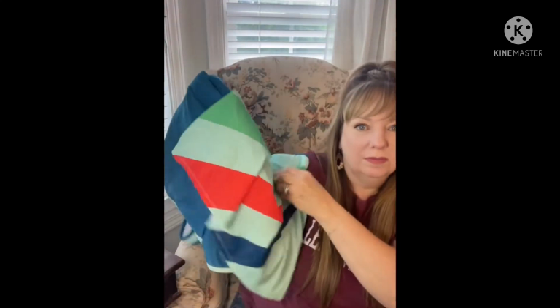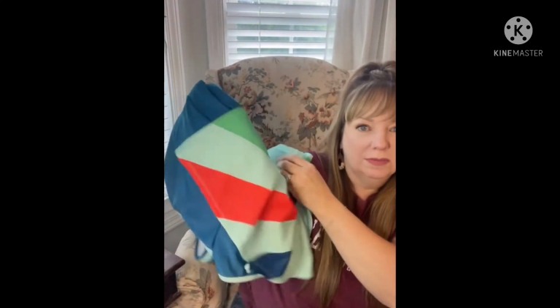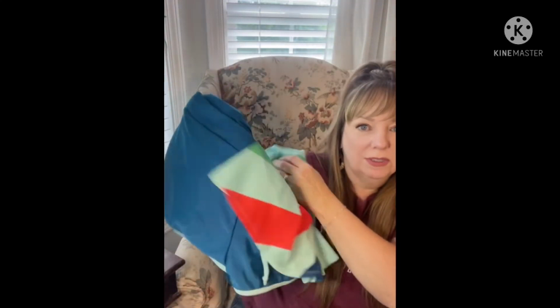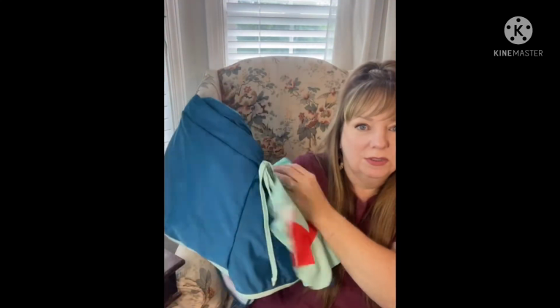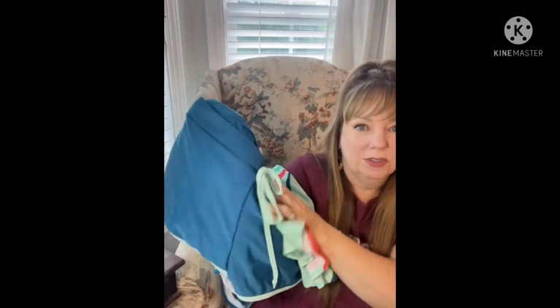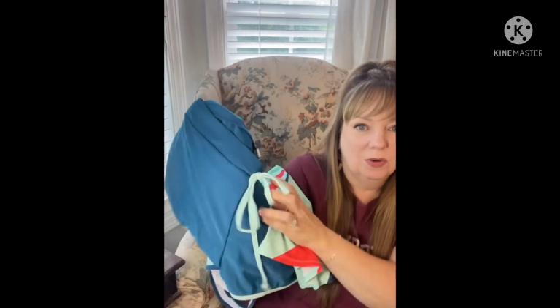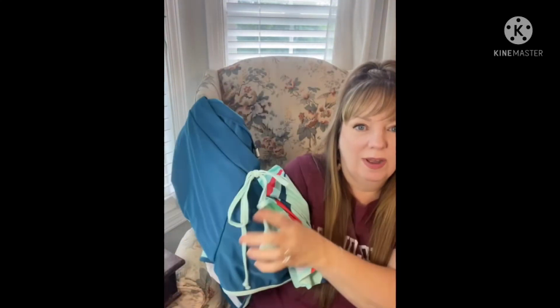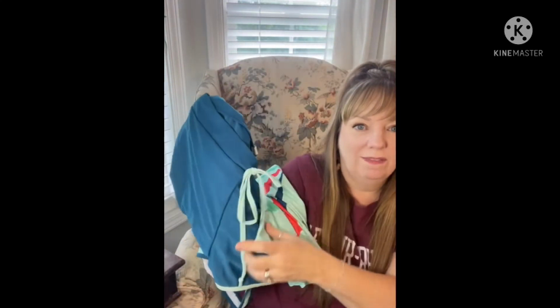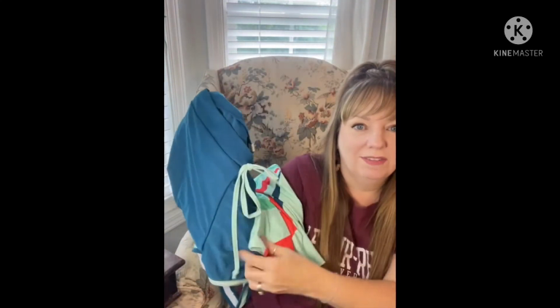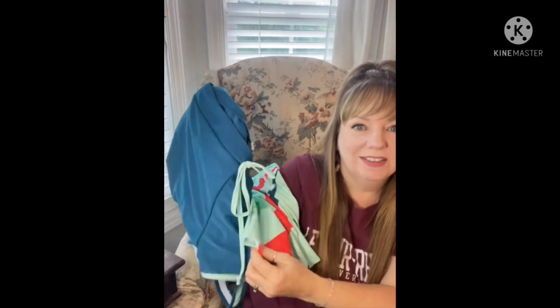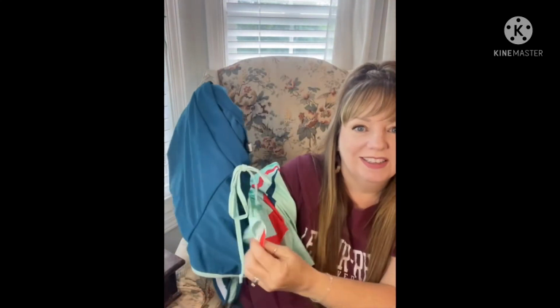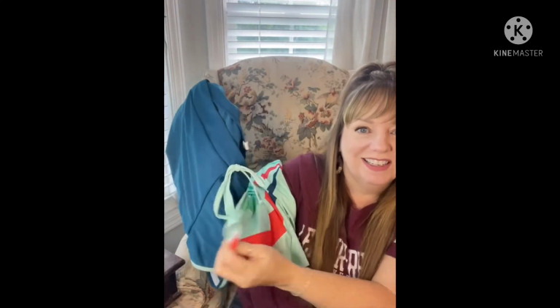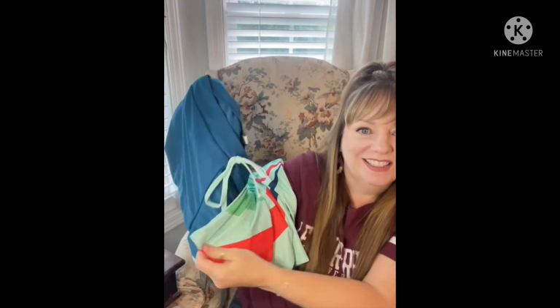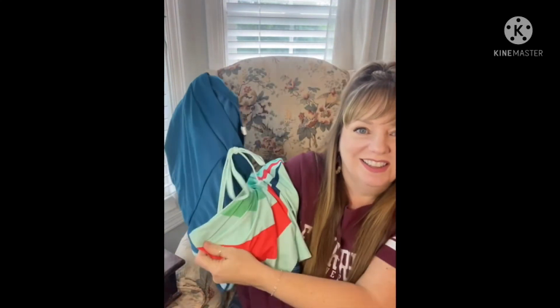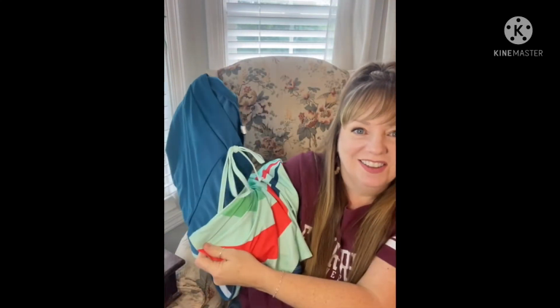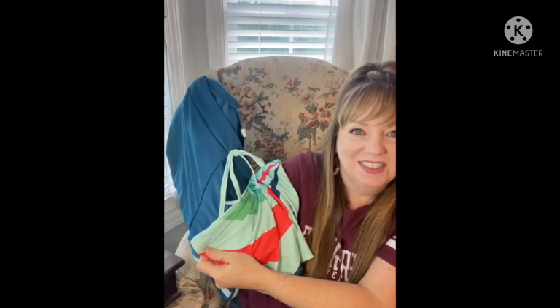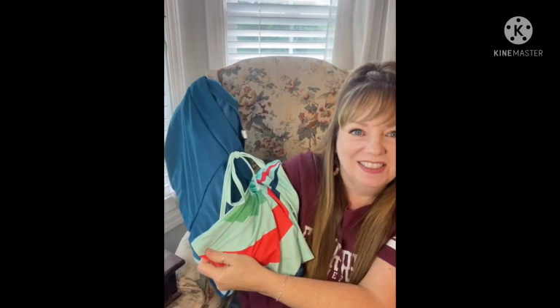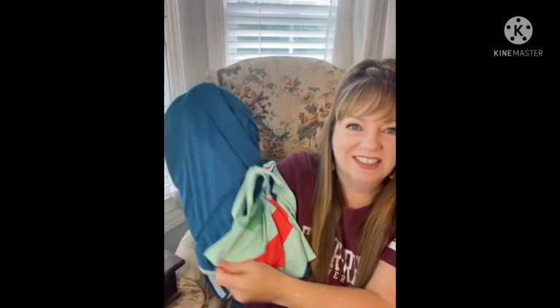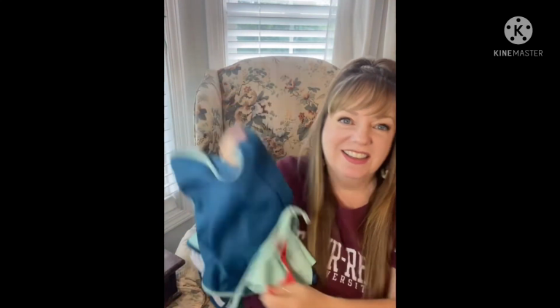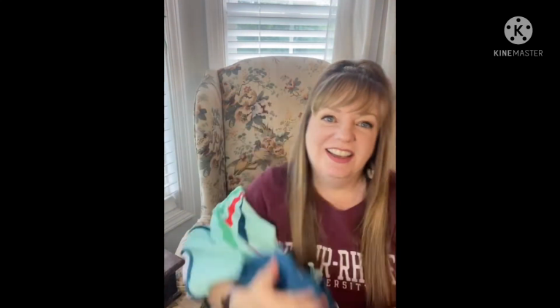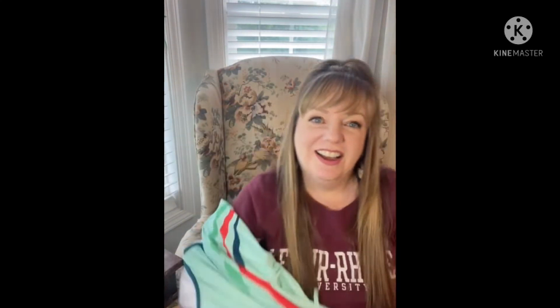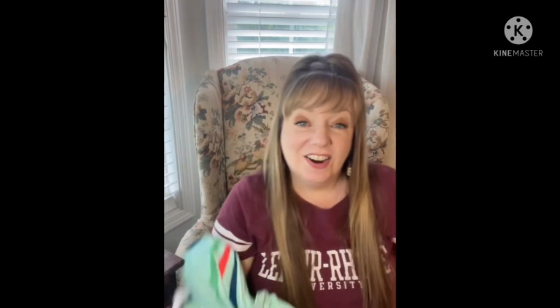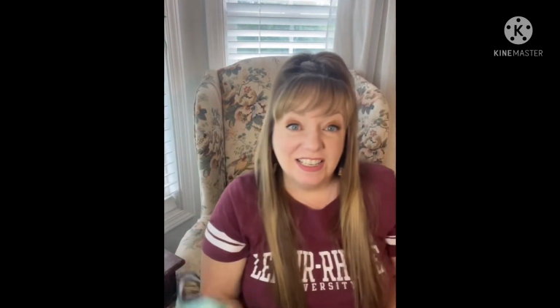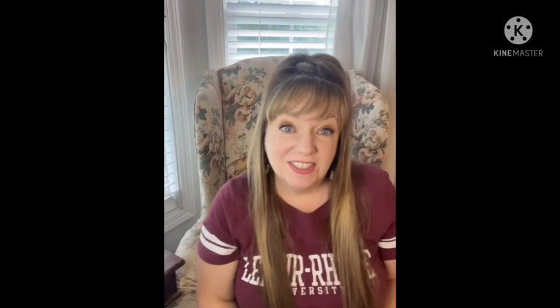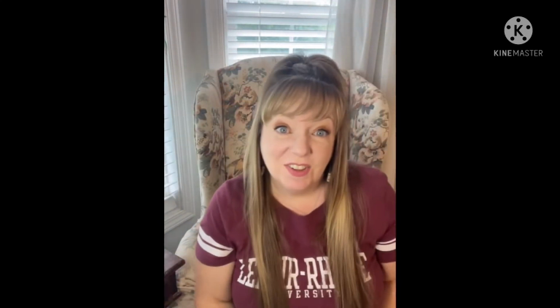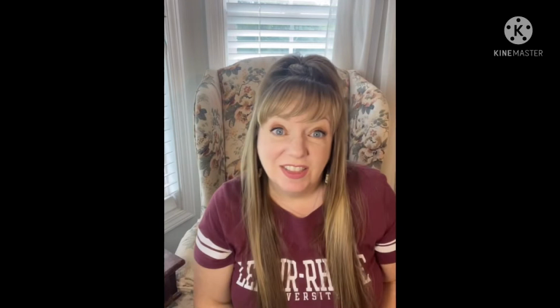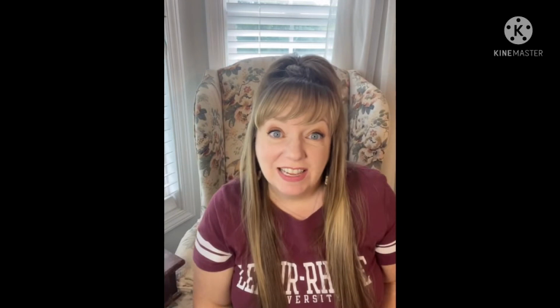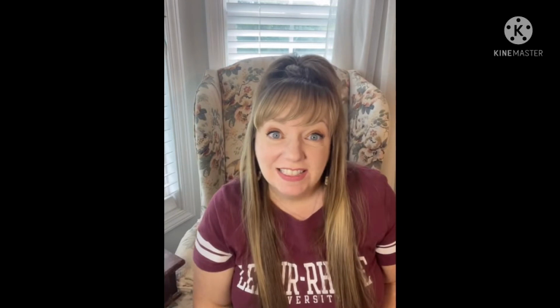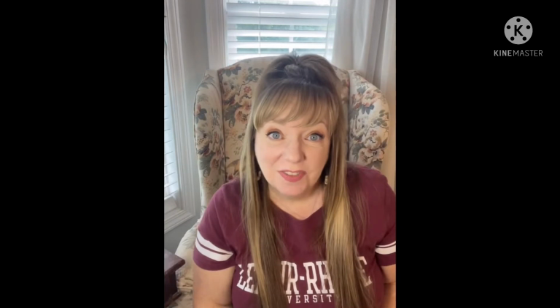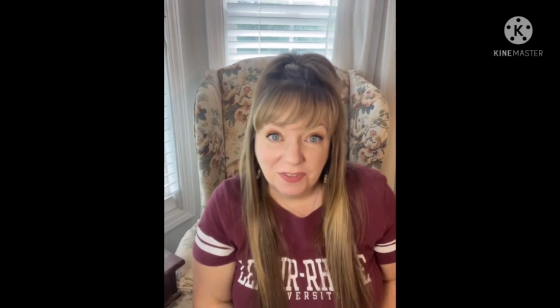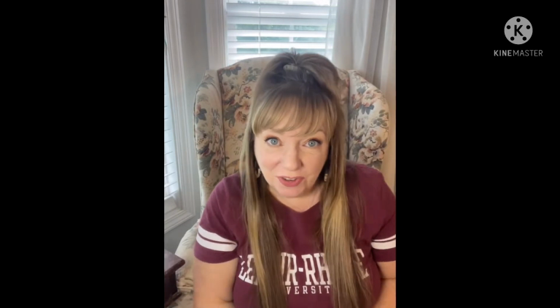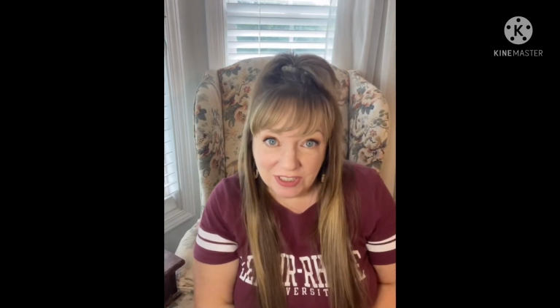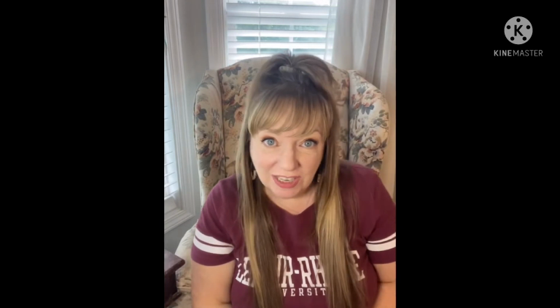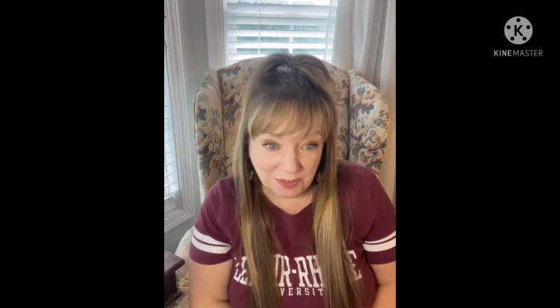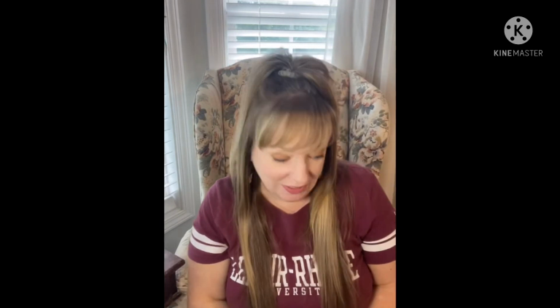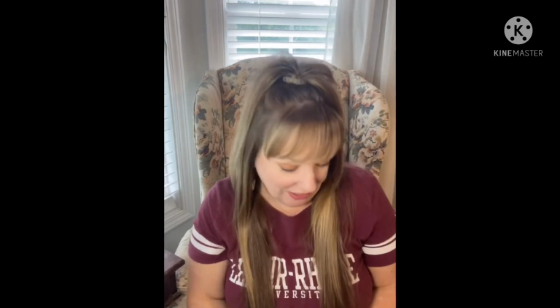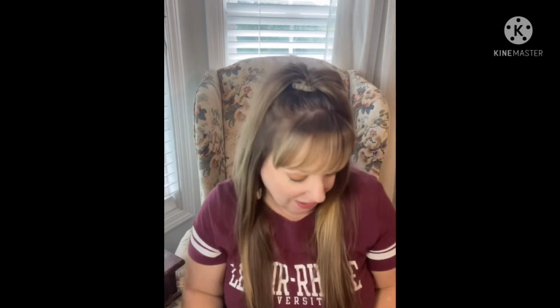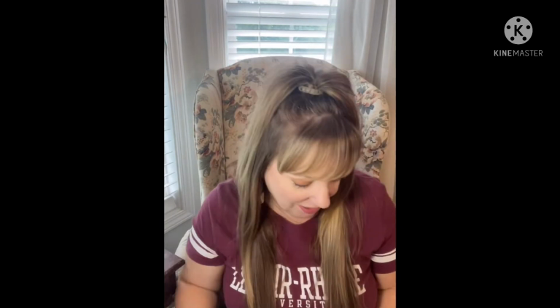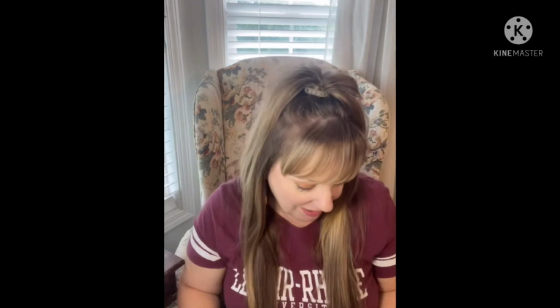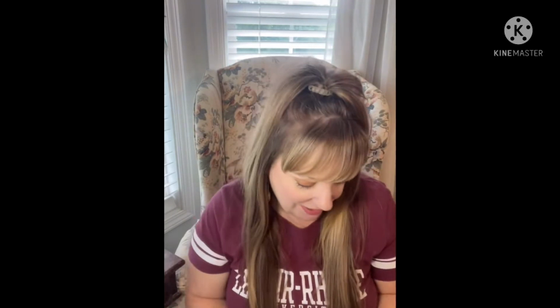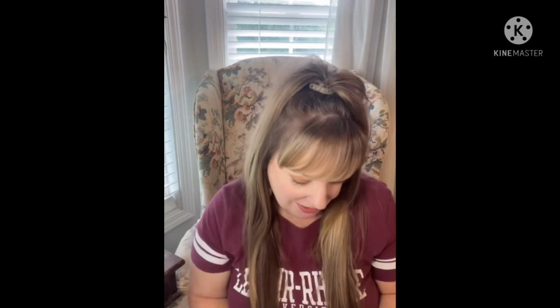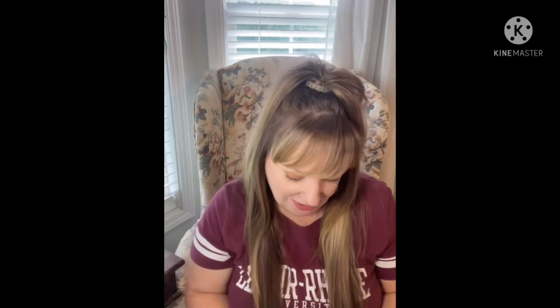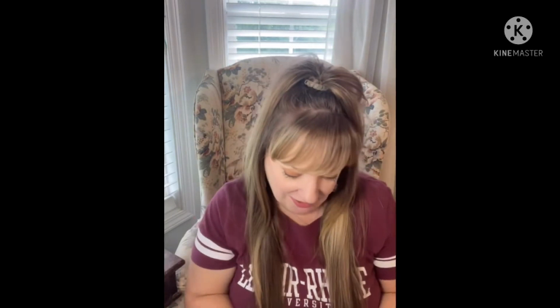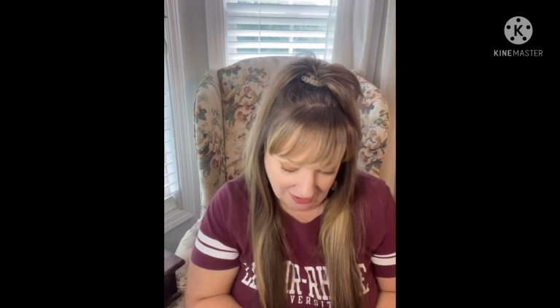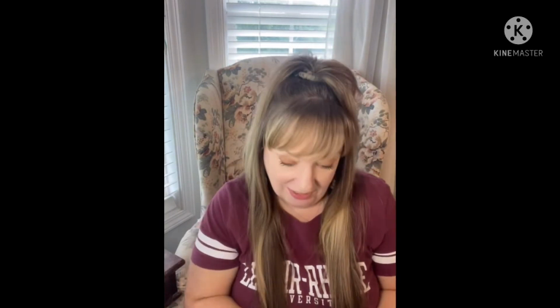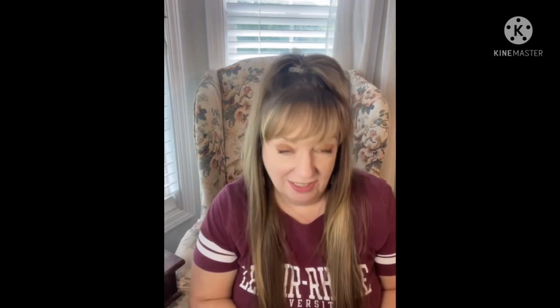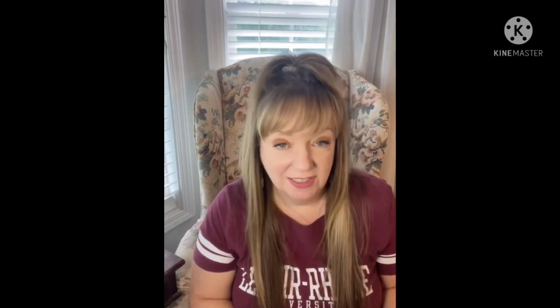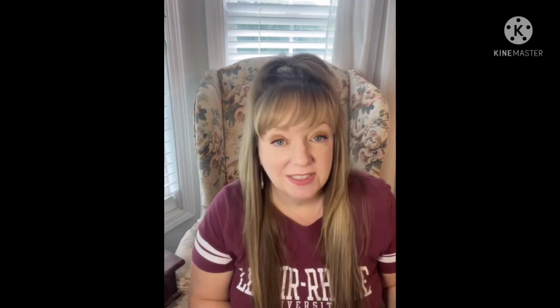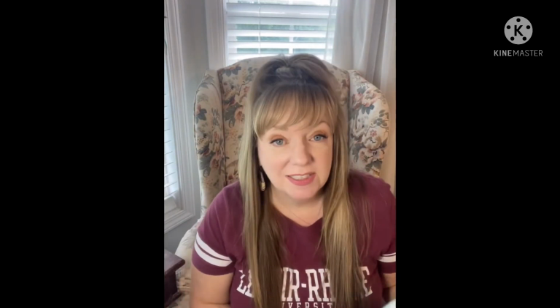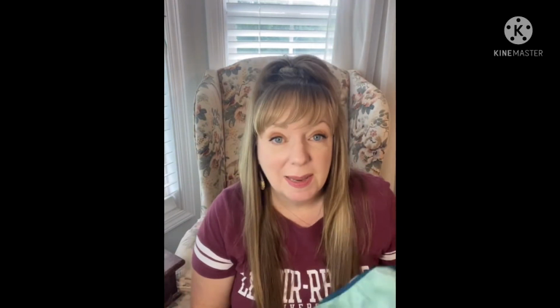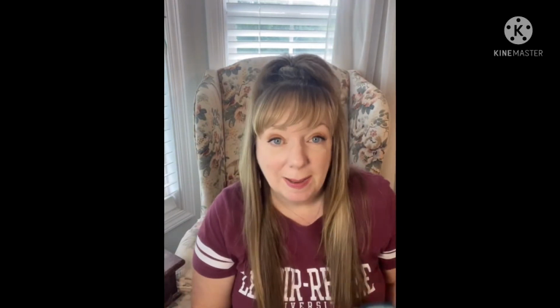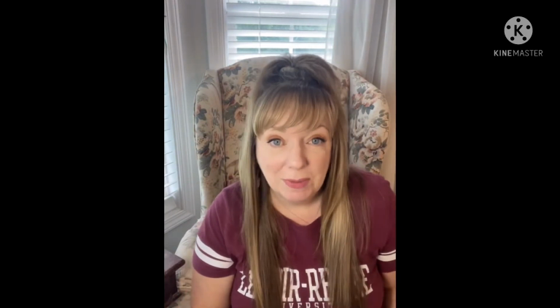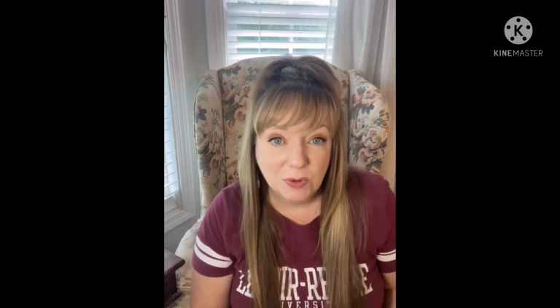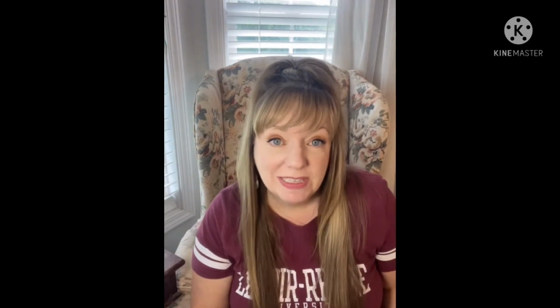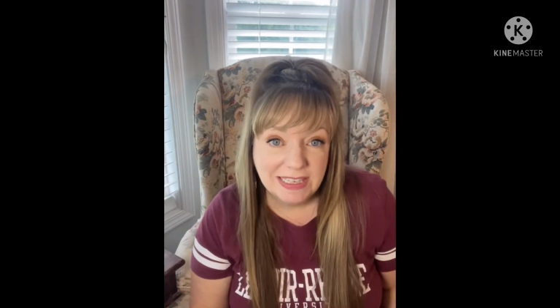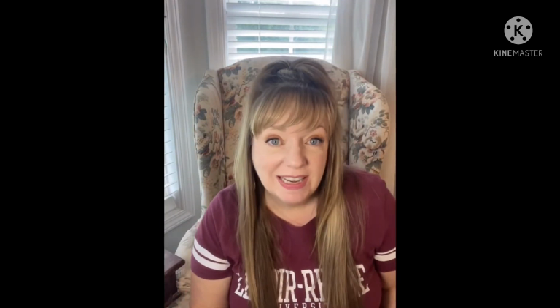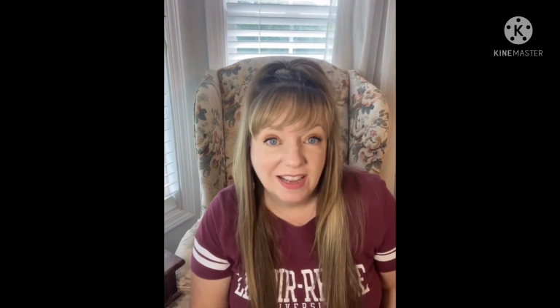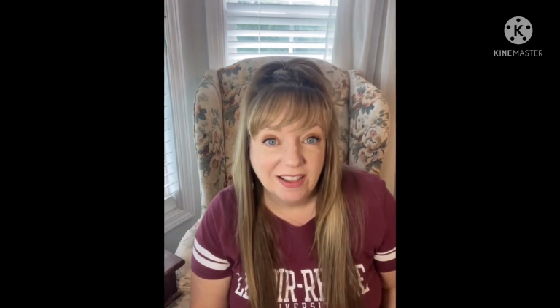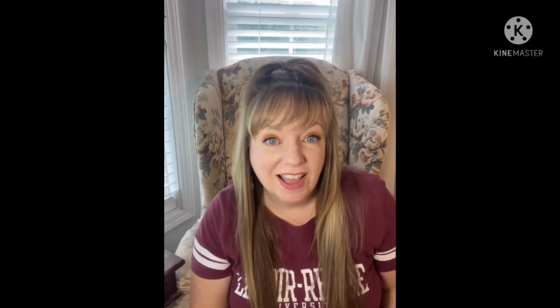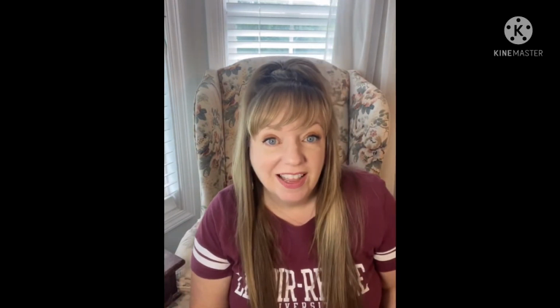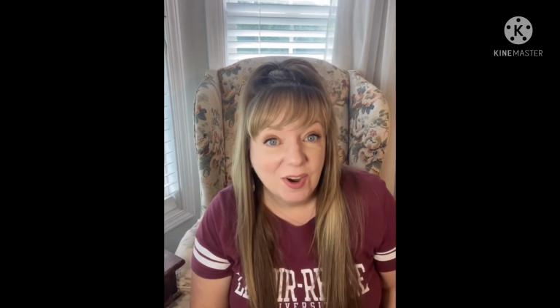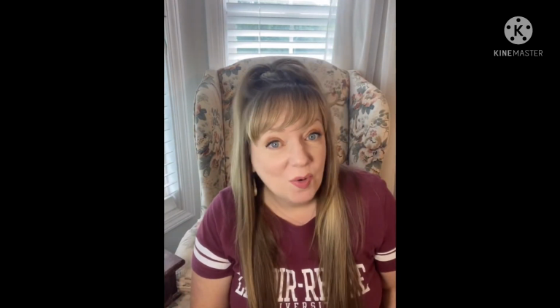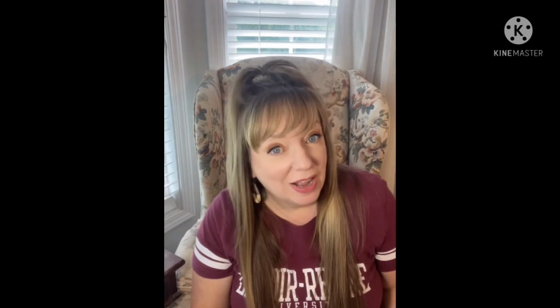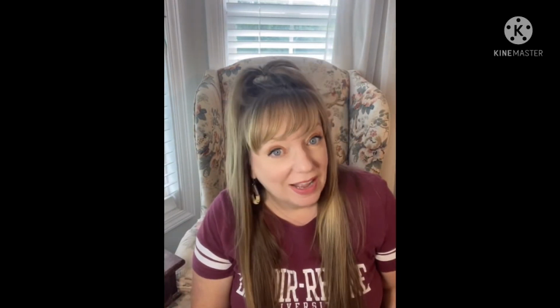Here's the whole outfit. I just love it. So that's the first outfit I got. Again, it's M-O-D-L-I-L-Y.